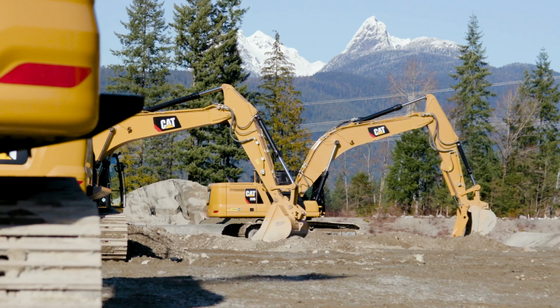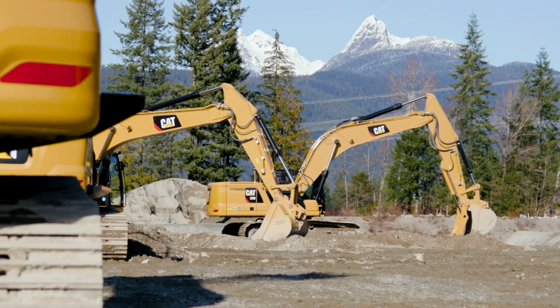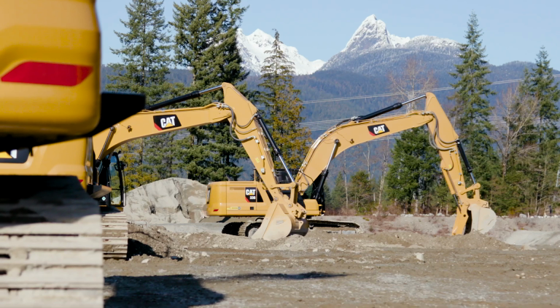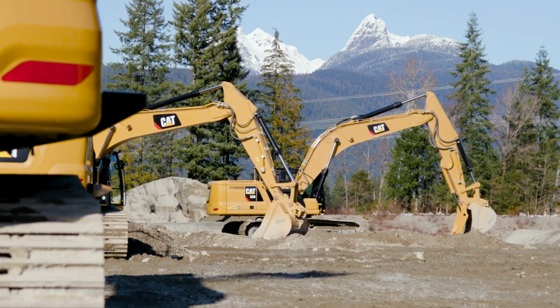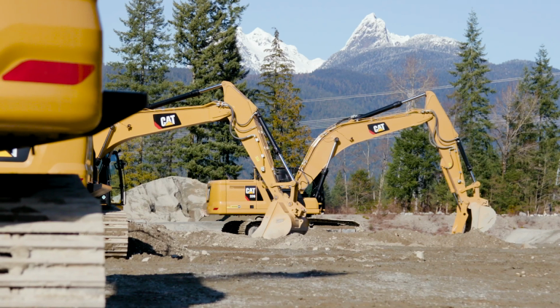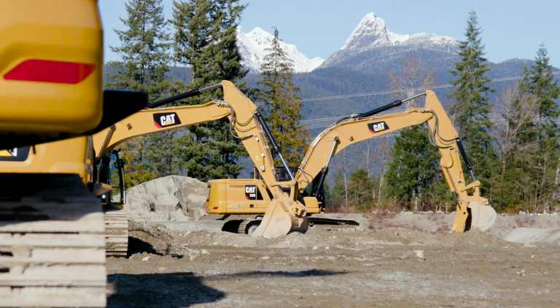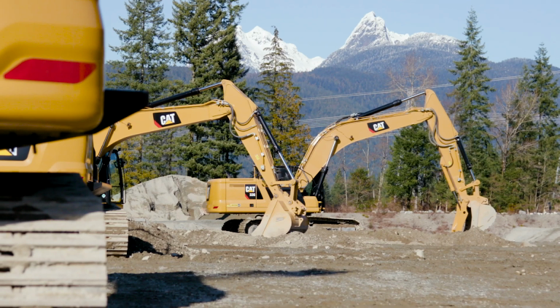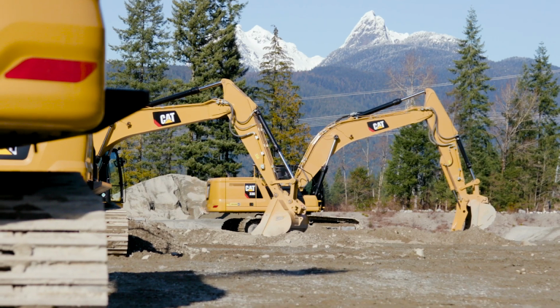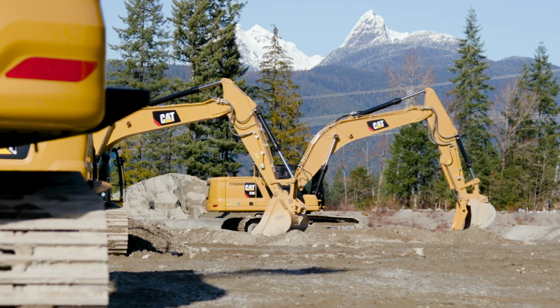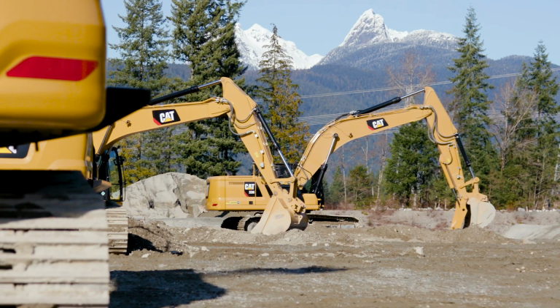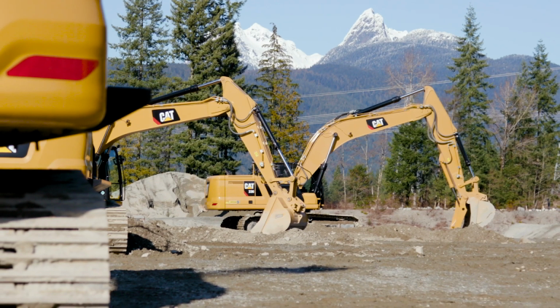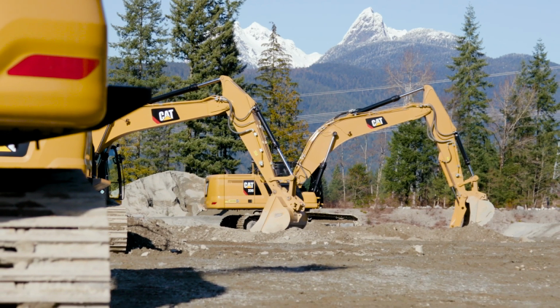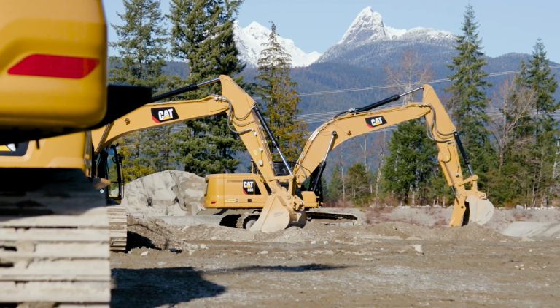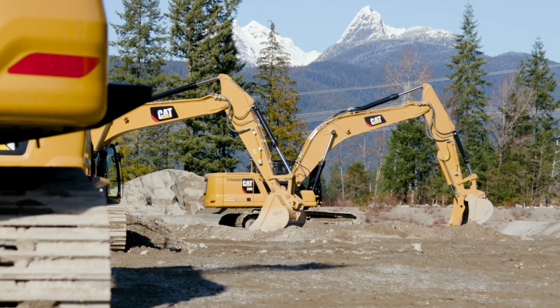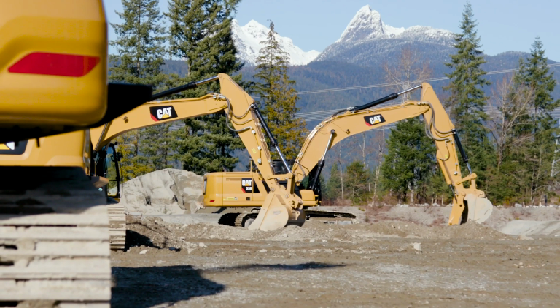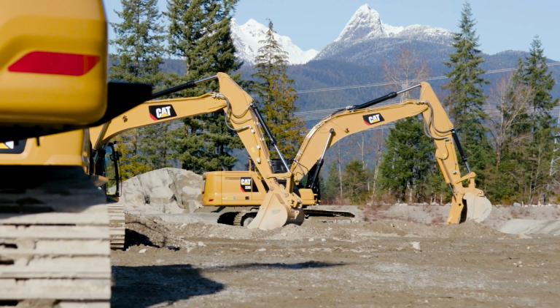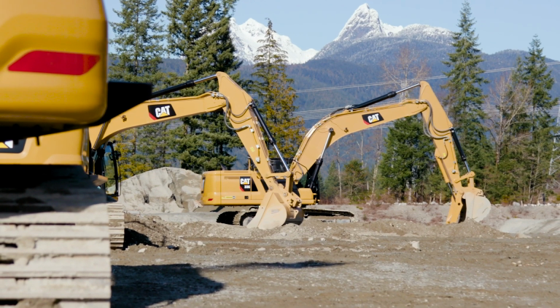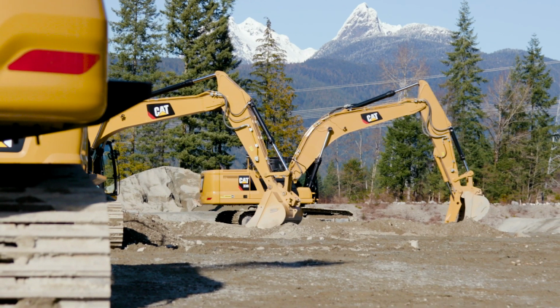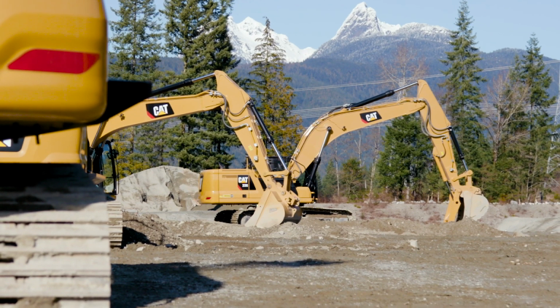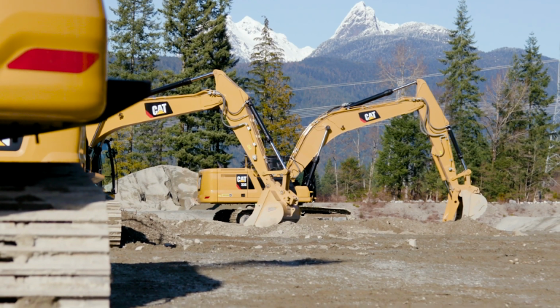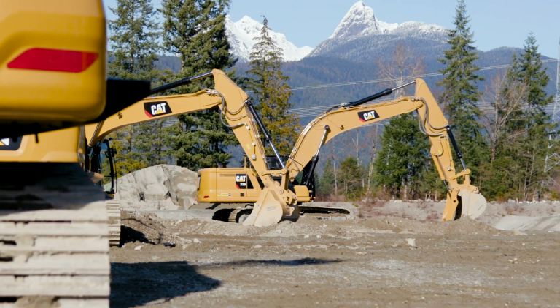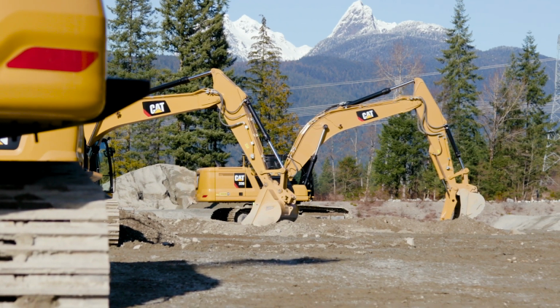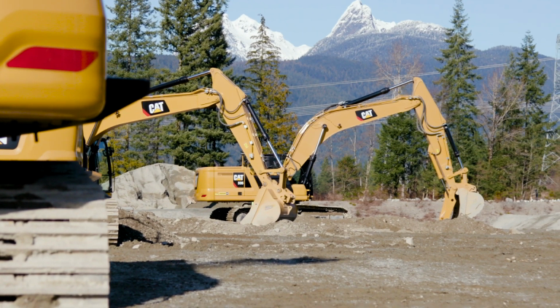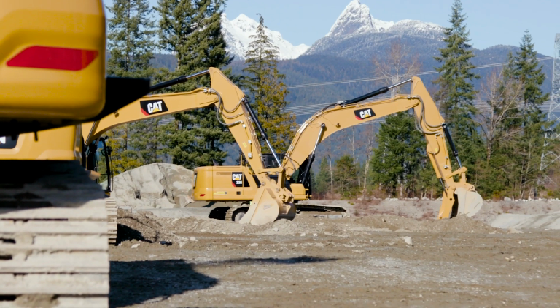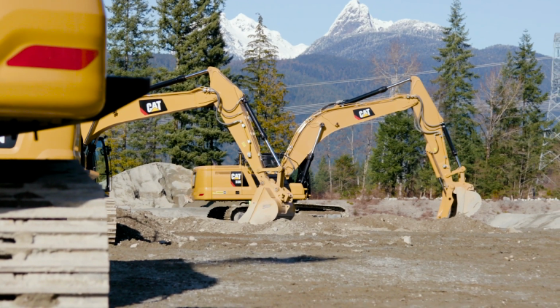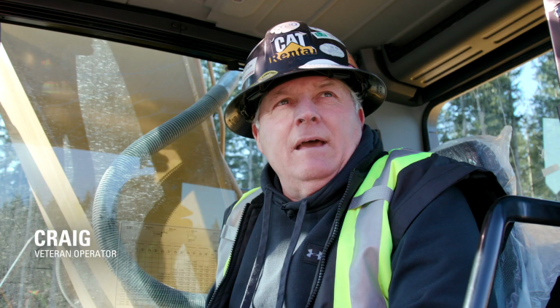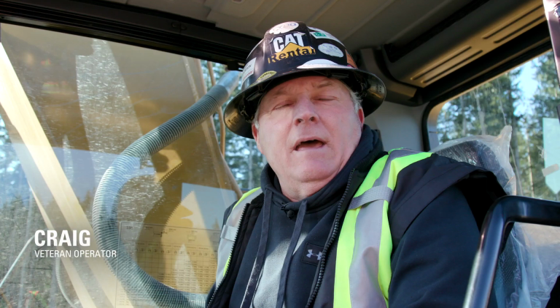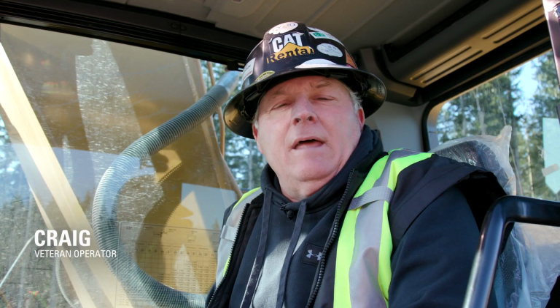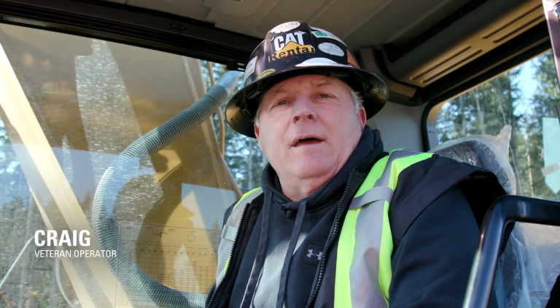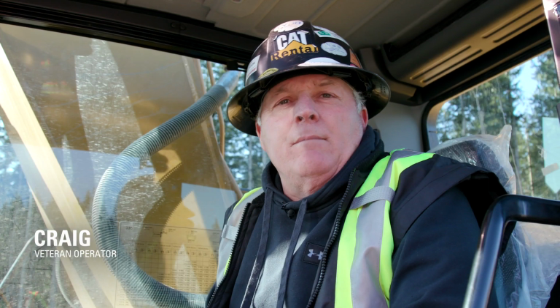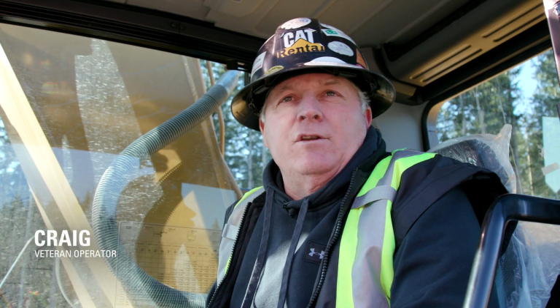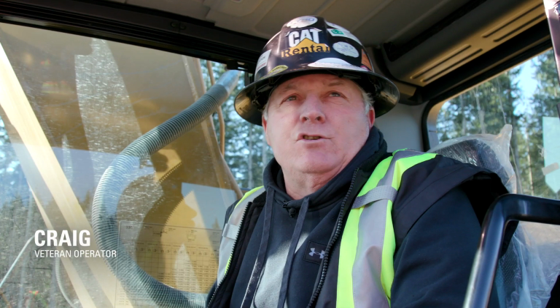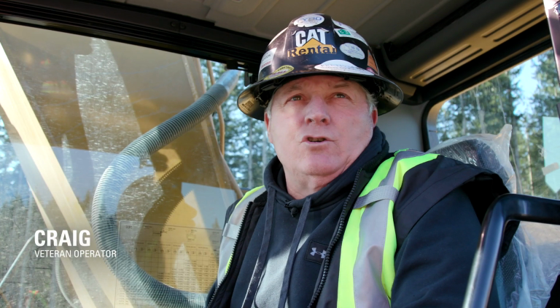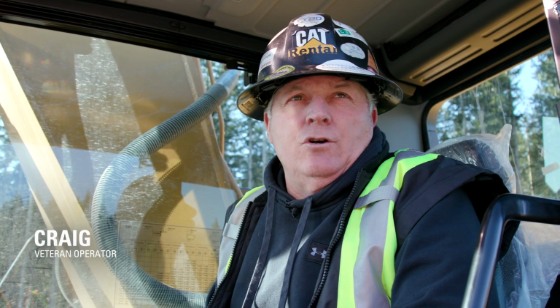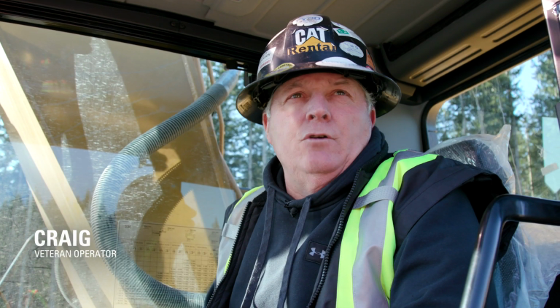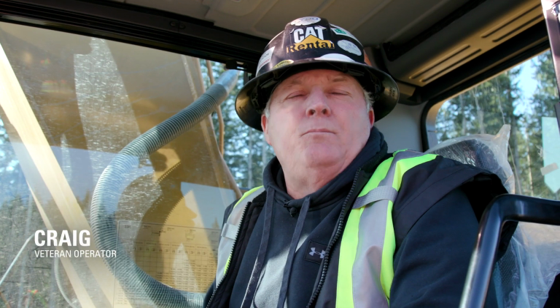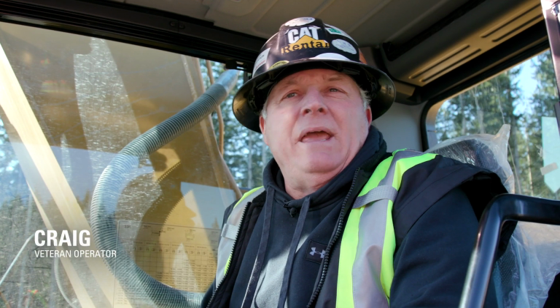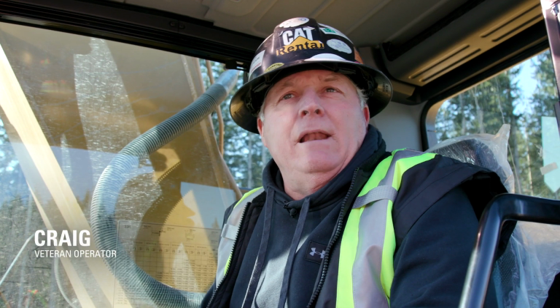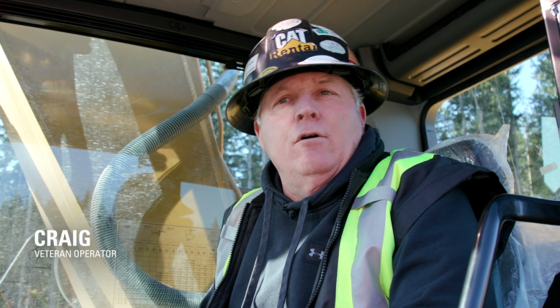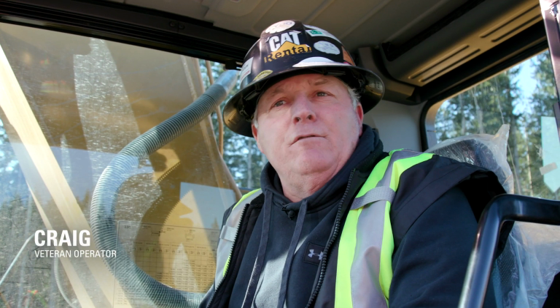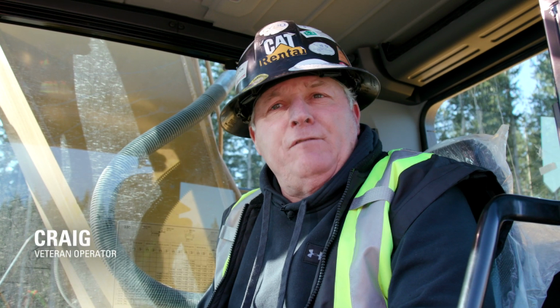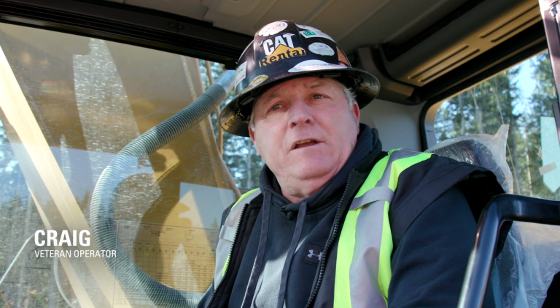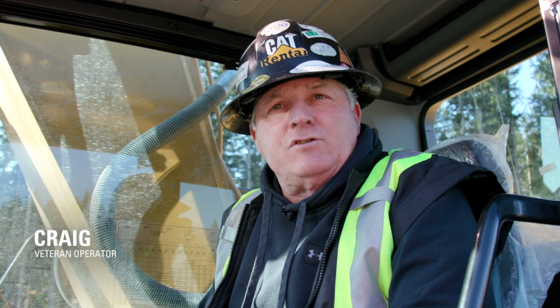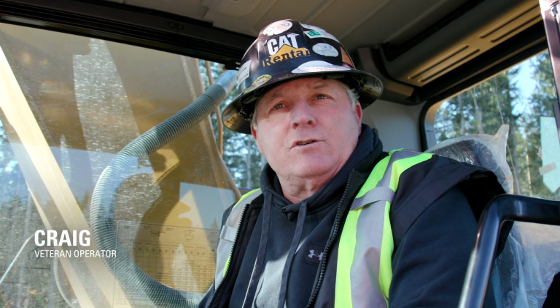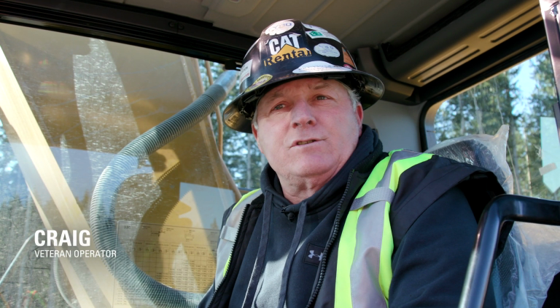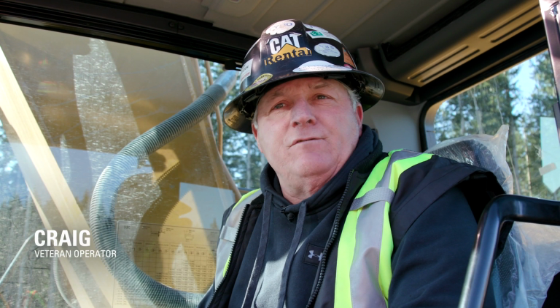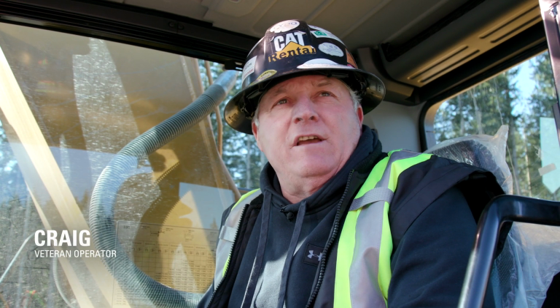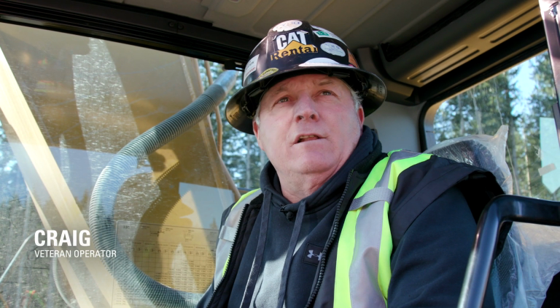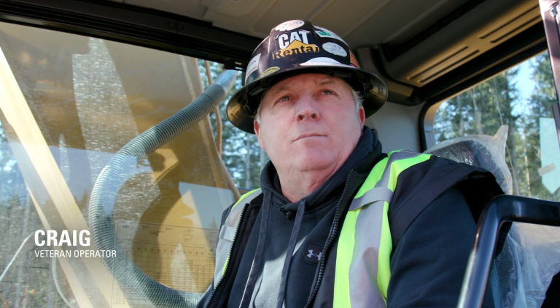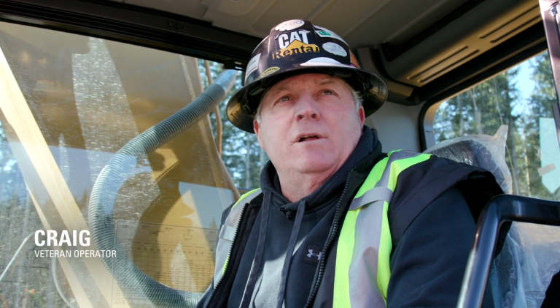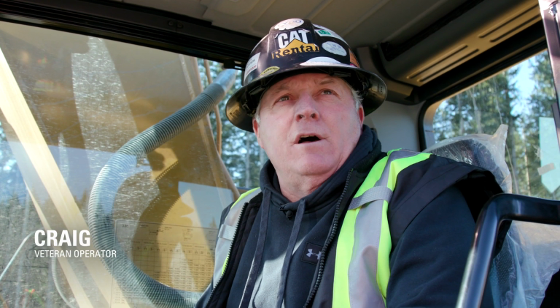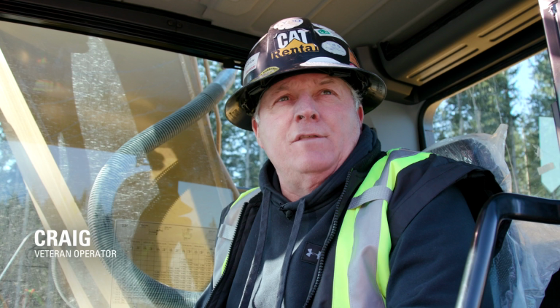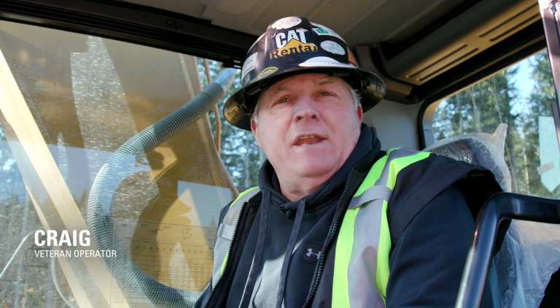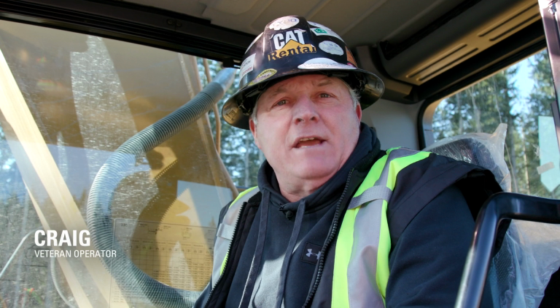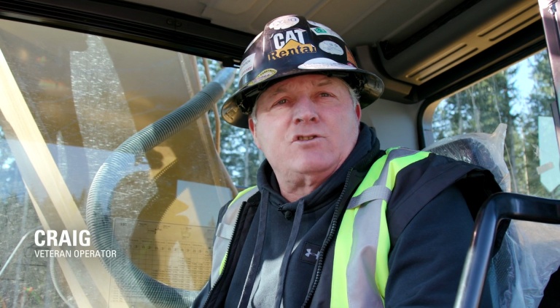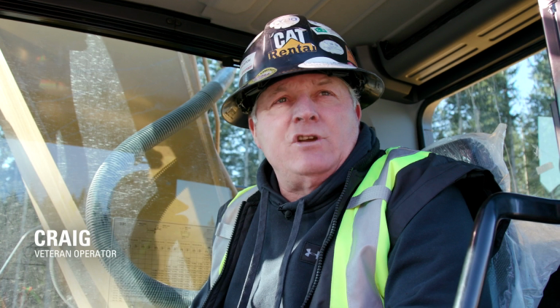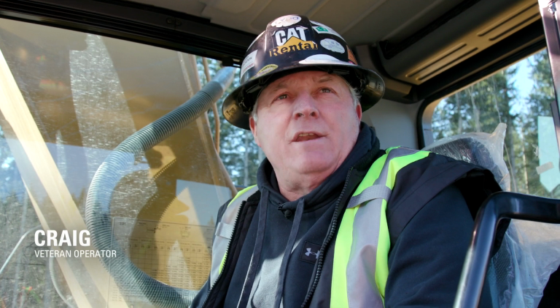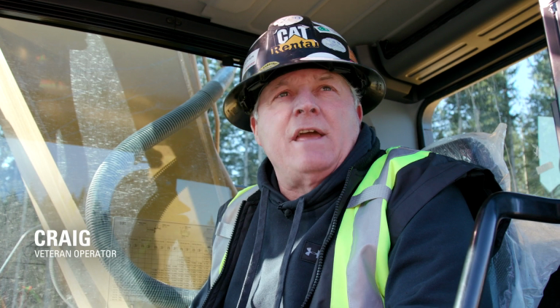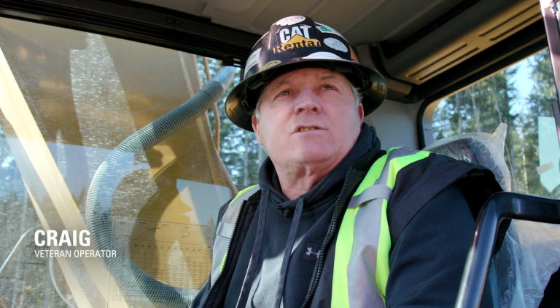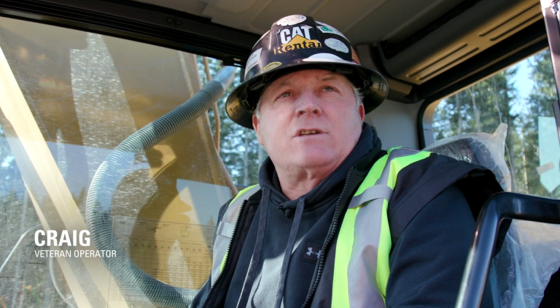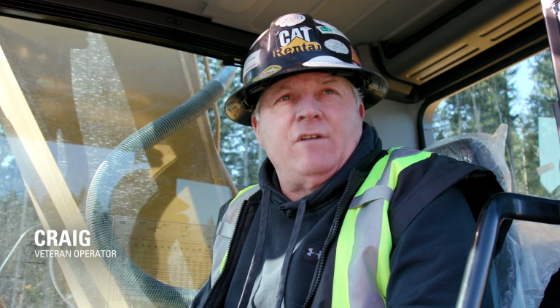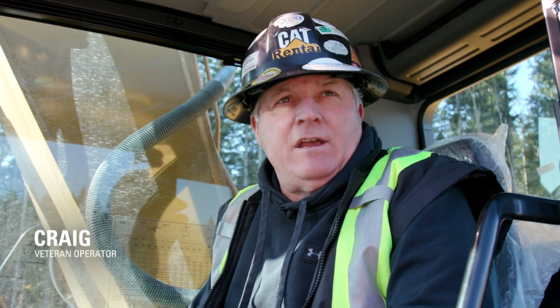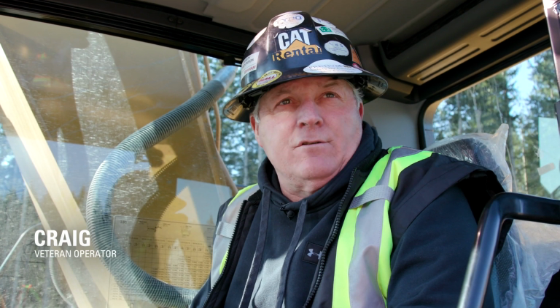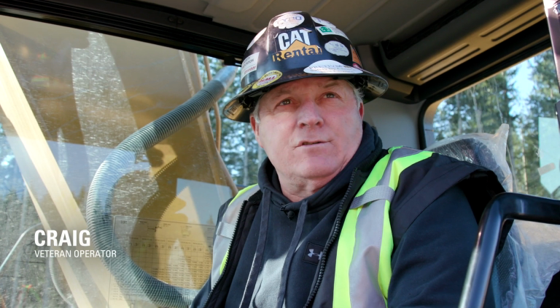Hi, my name's Craig. I'm with Finning and I'm going to show you the payload features available on the NextGen Excavators.